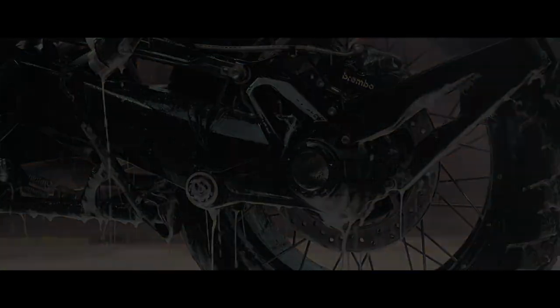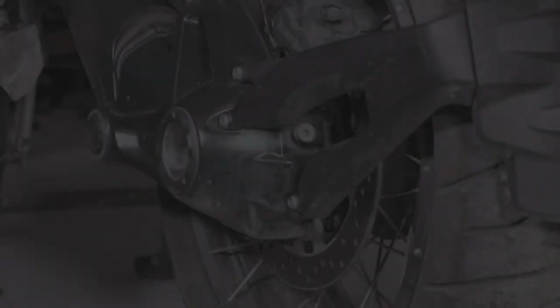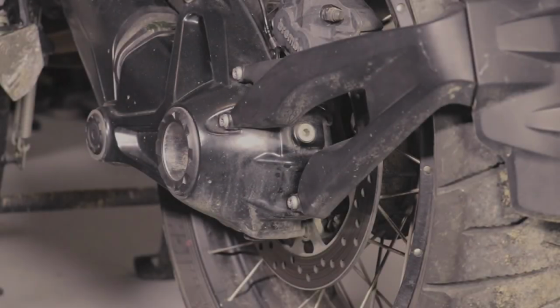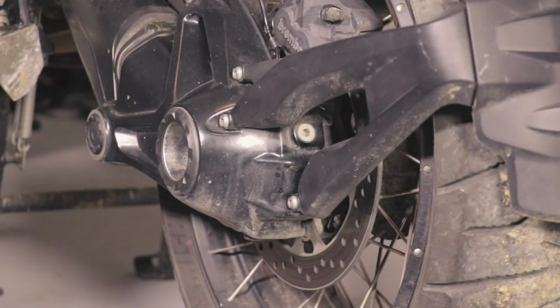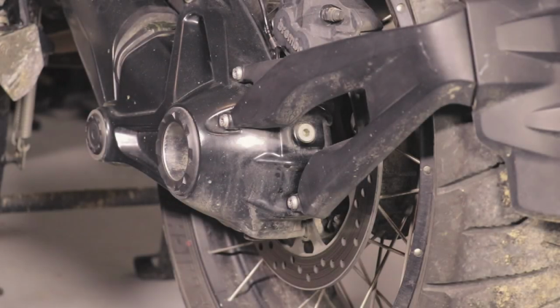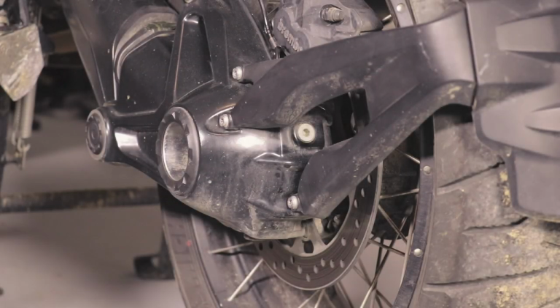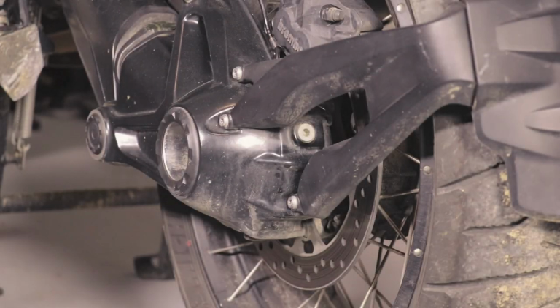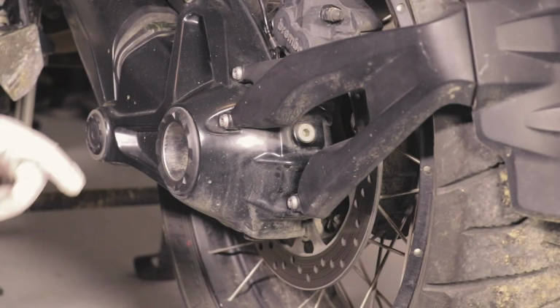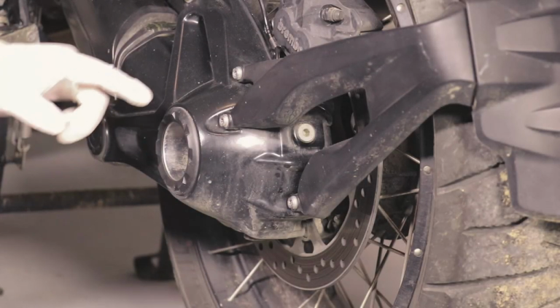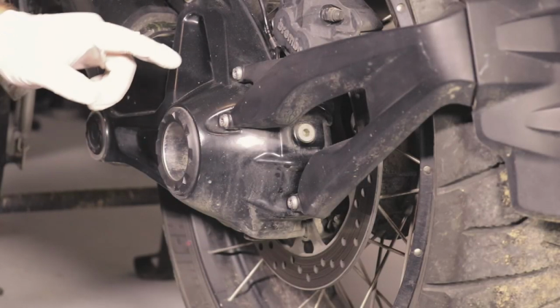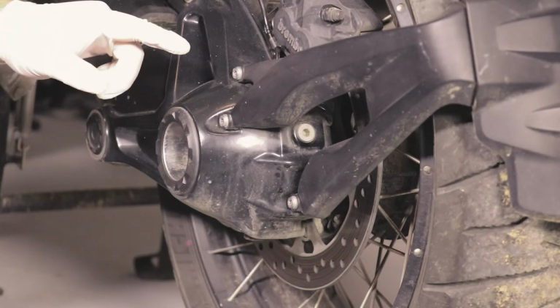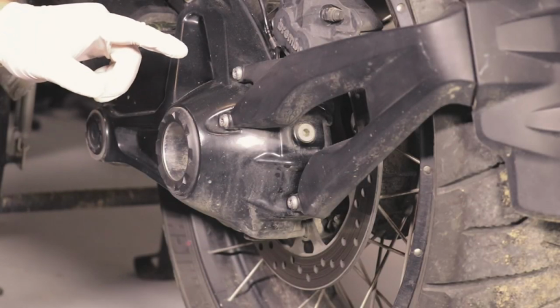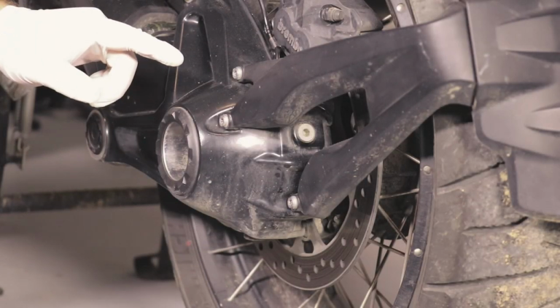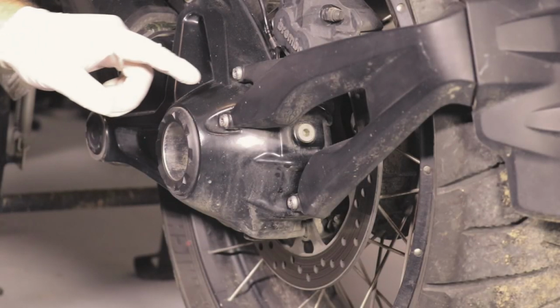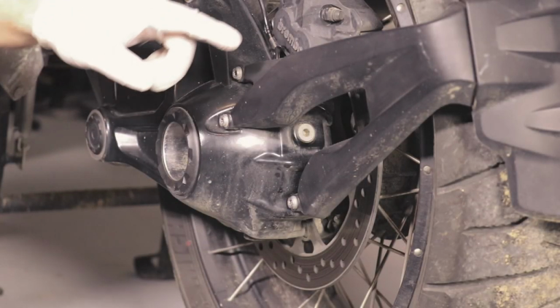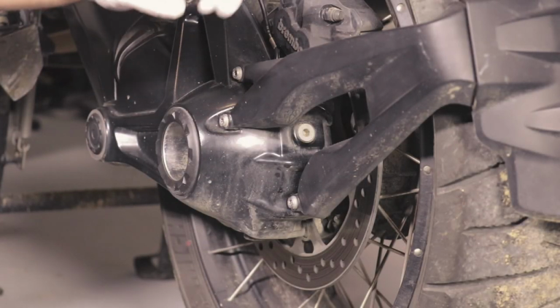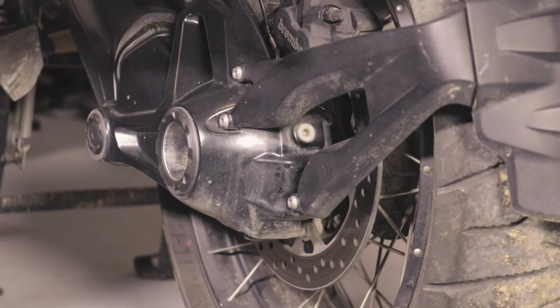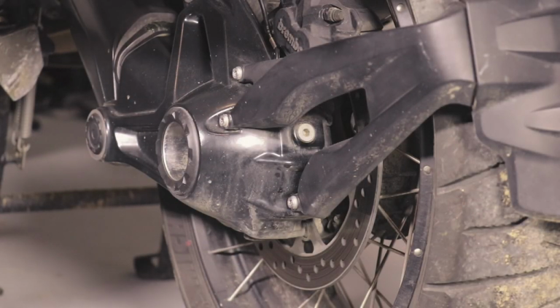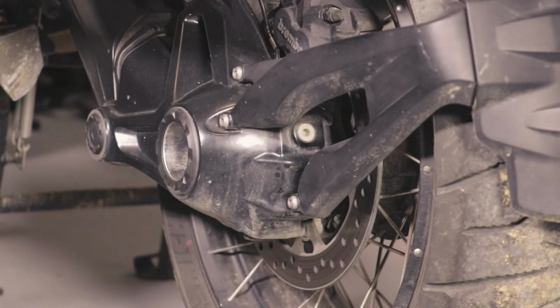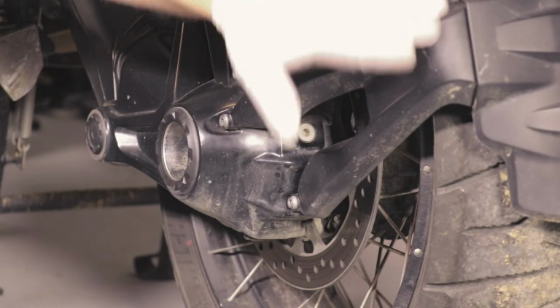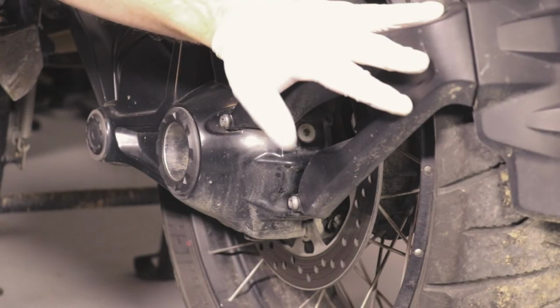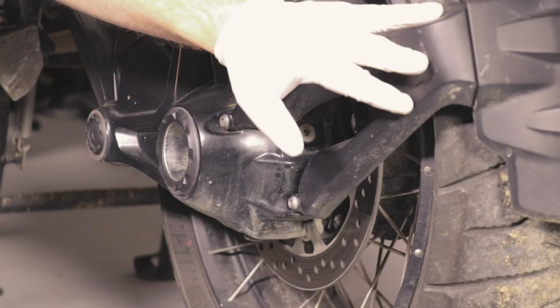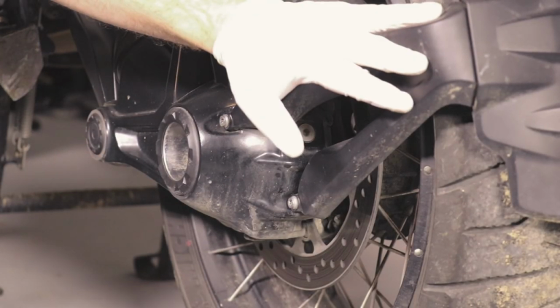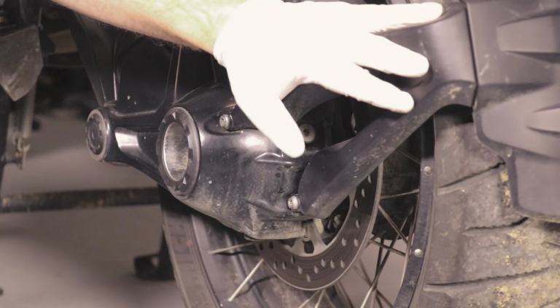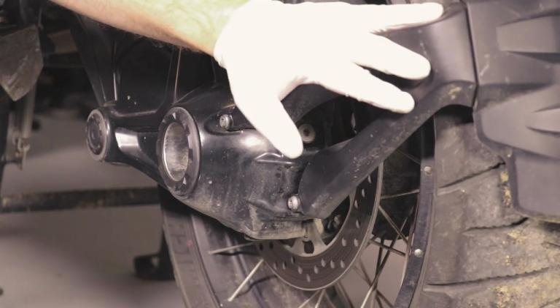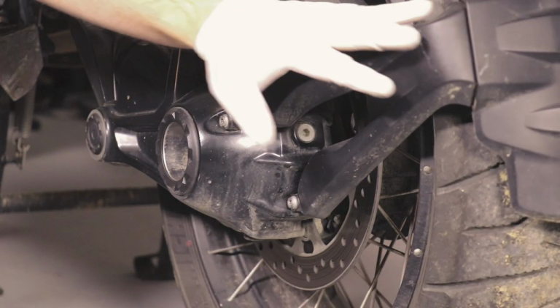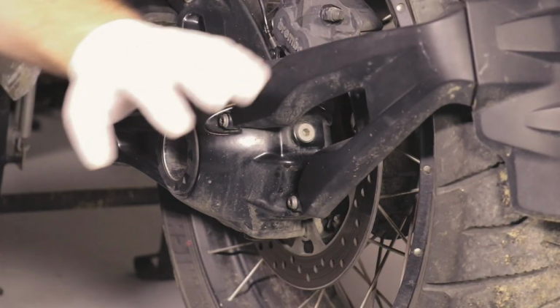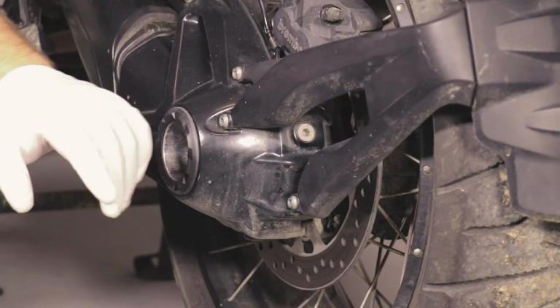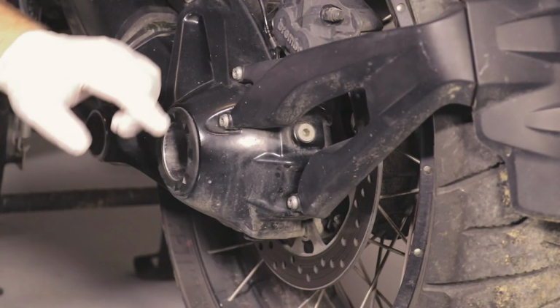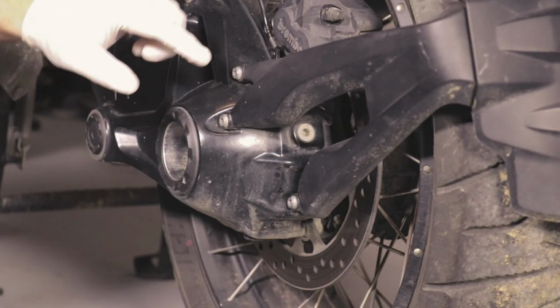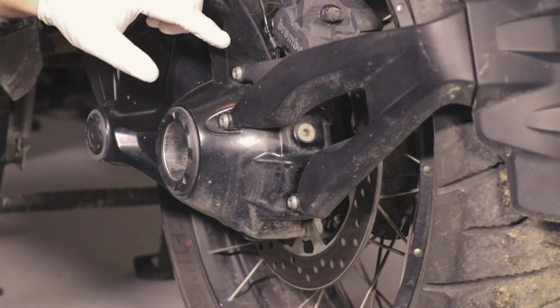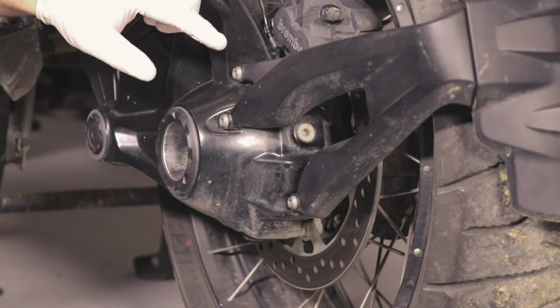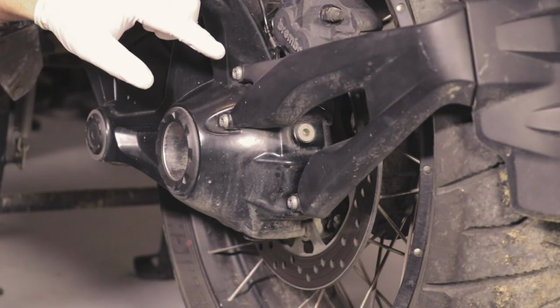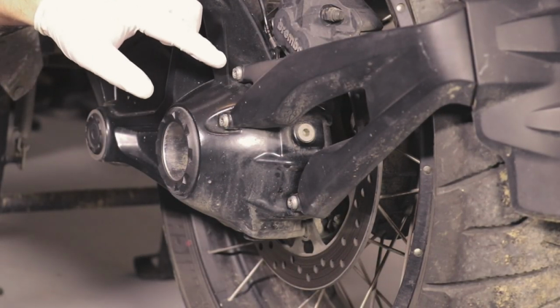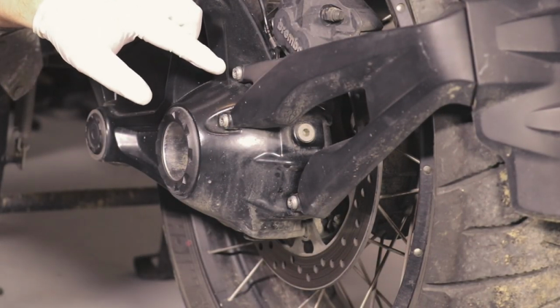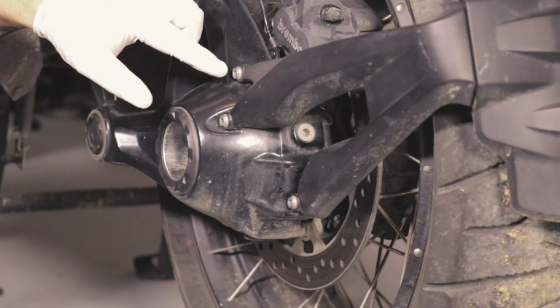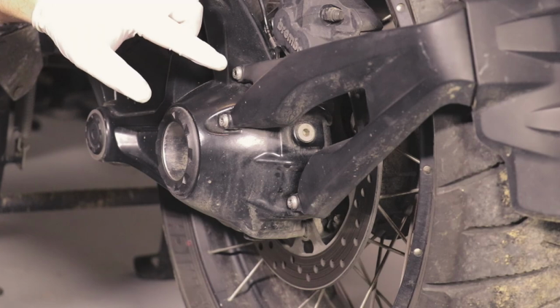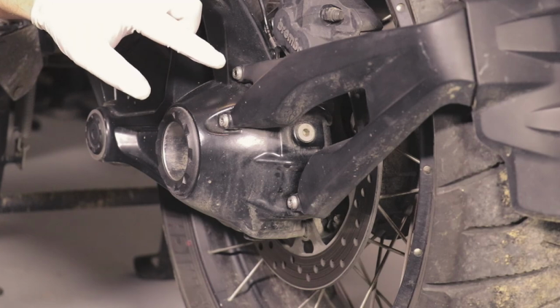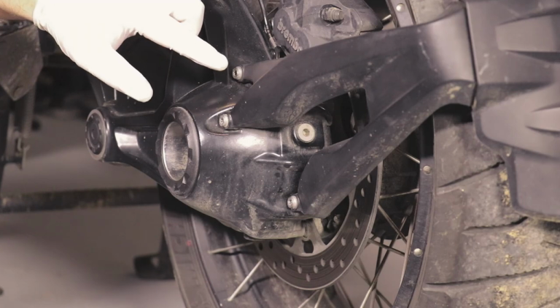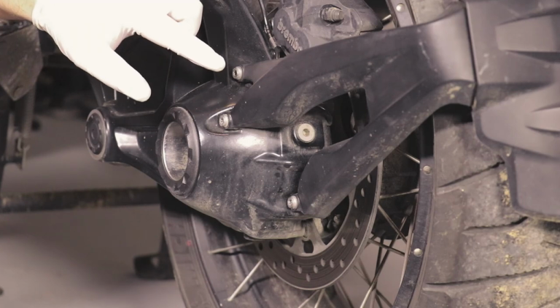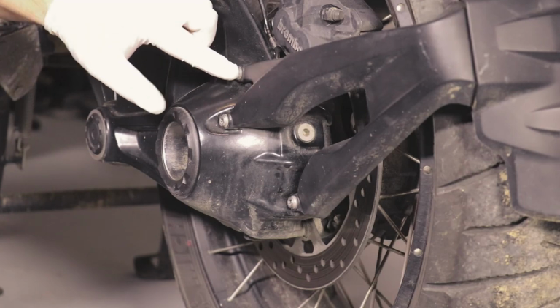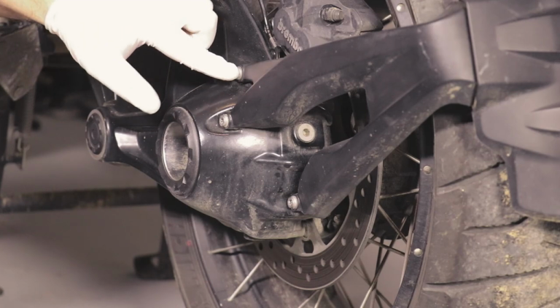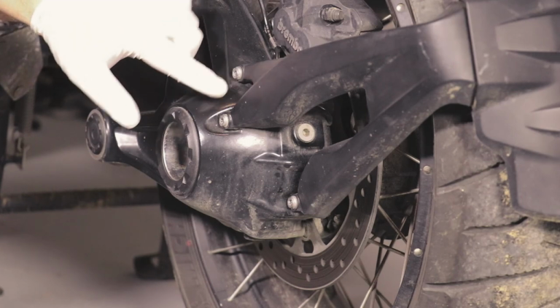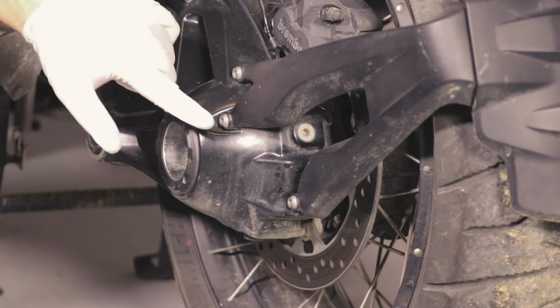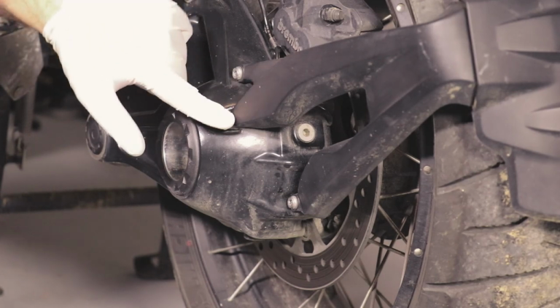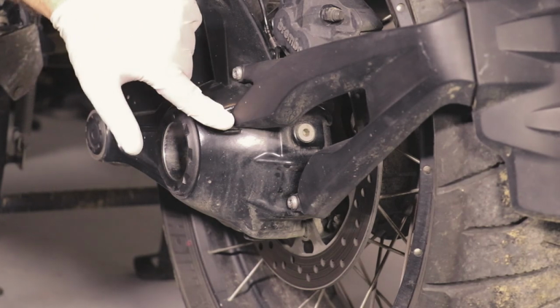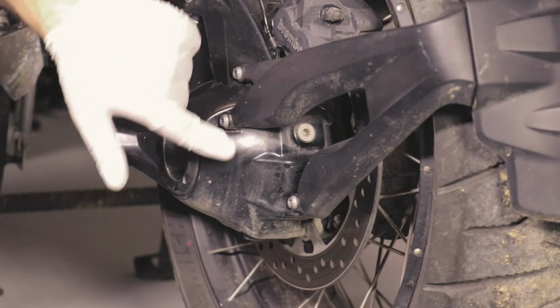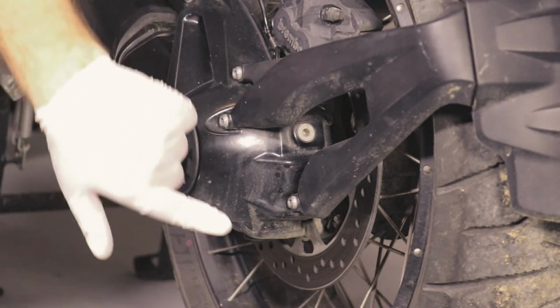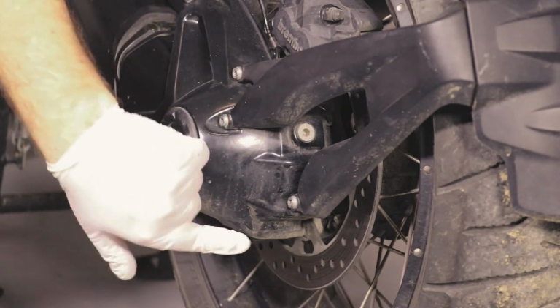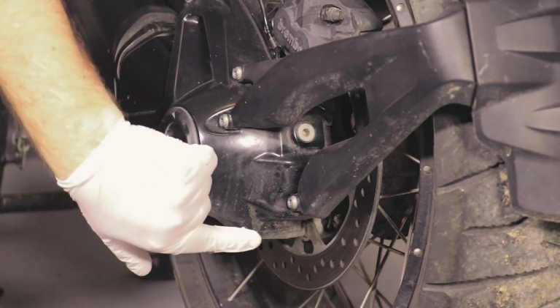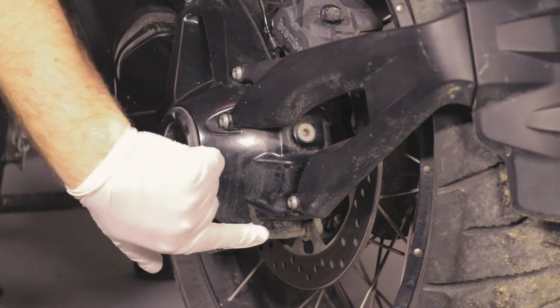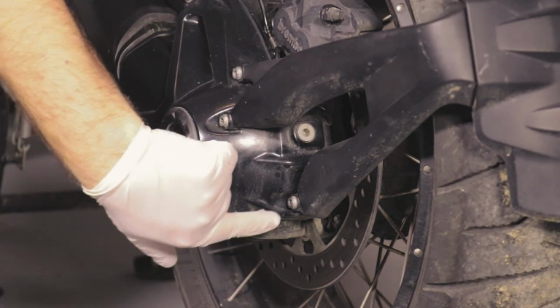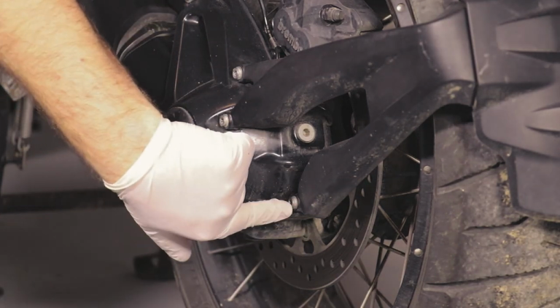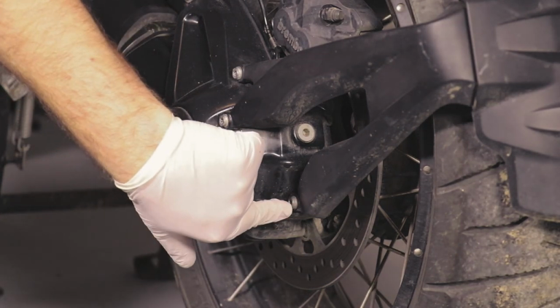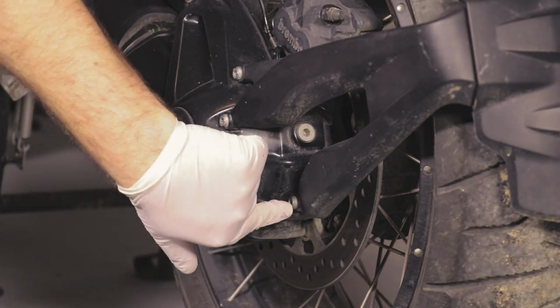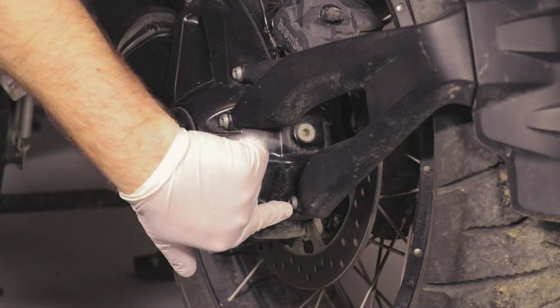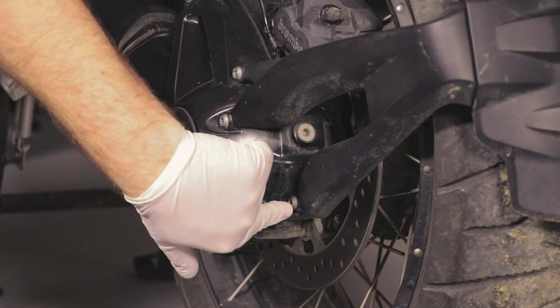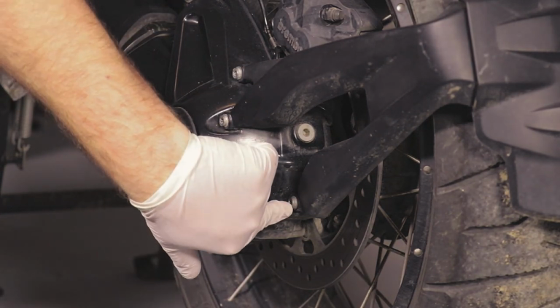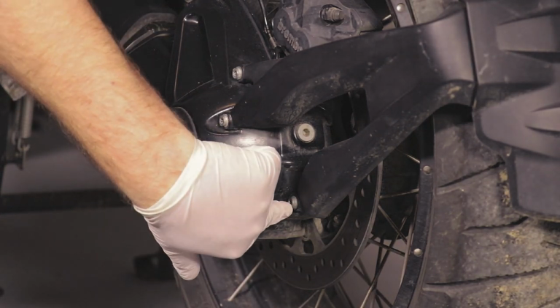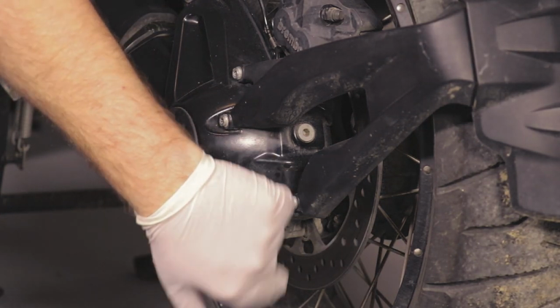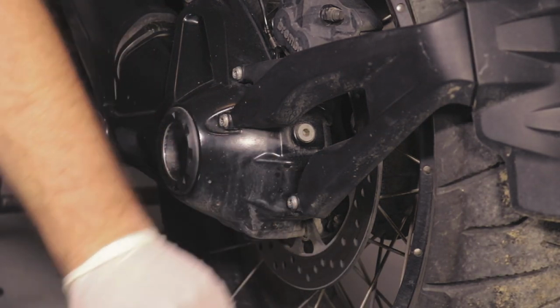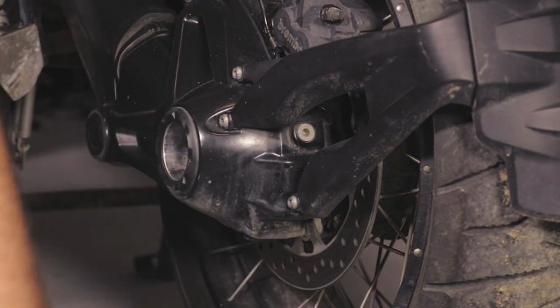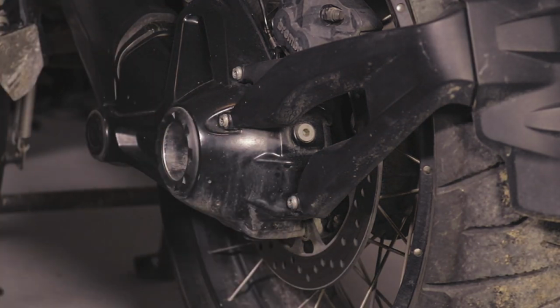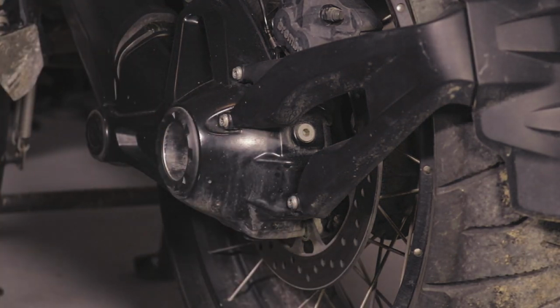The next thing we need to do is remove the mud guard, which is held in by three different T30 screws.